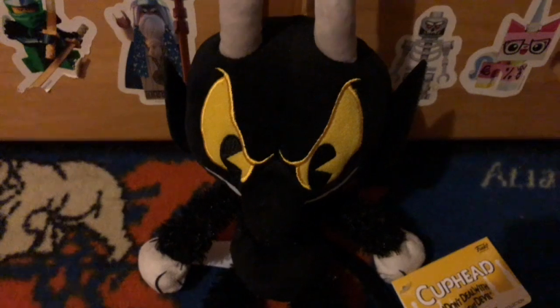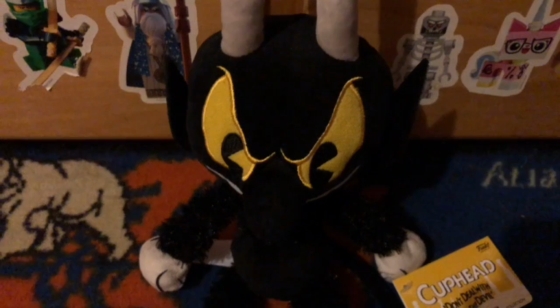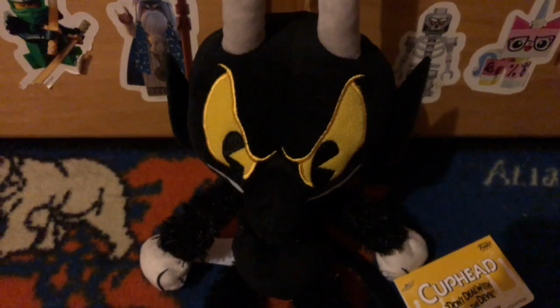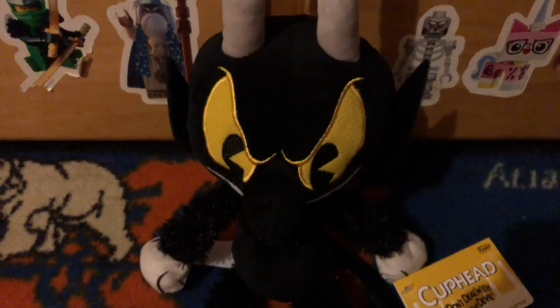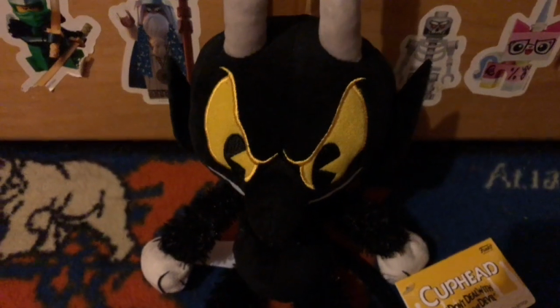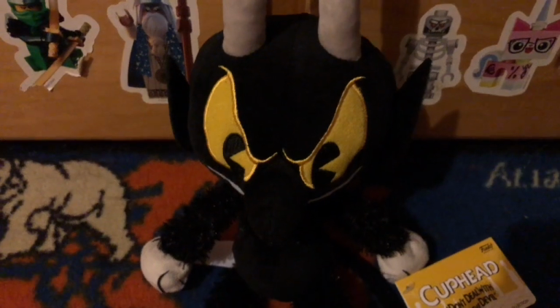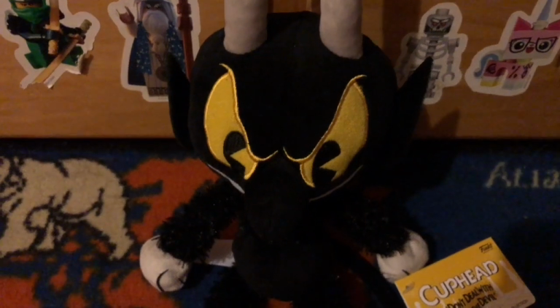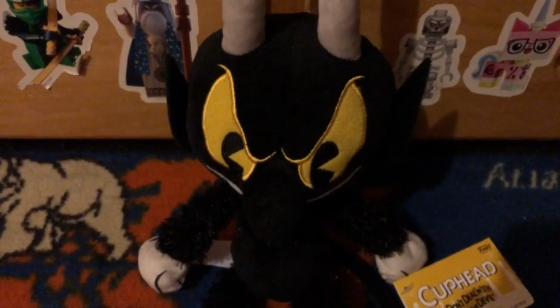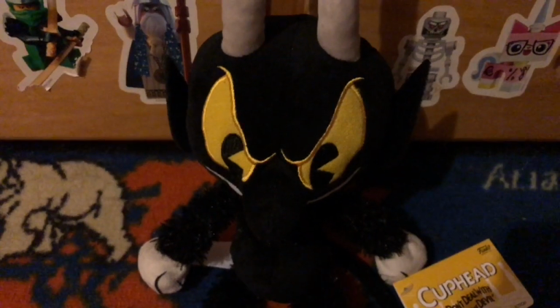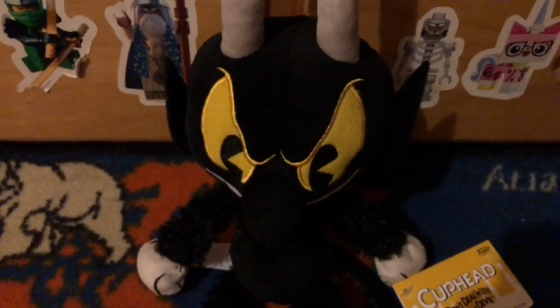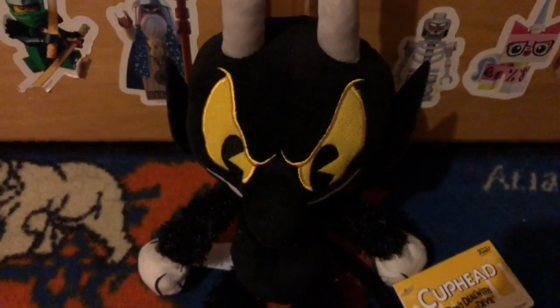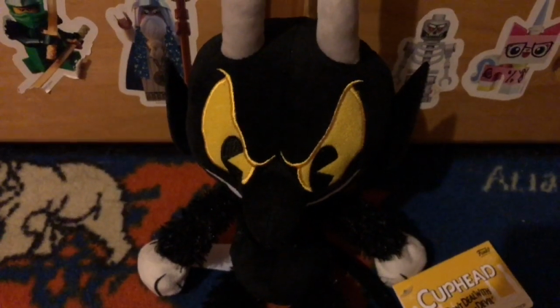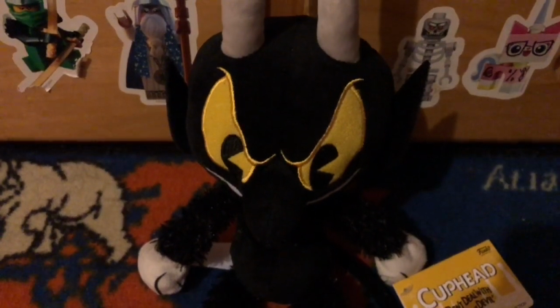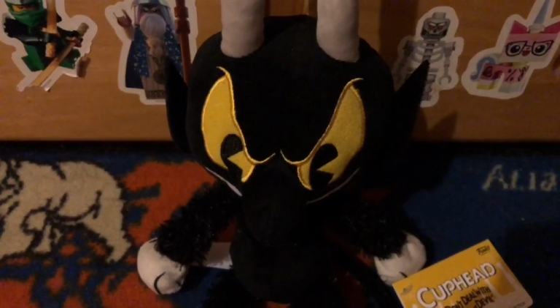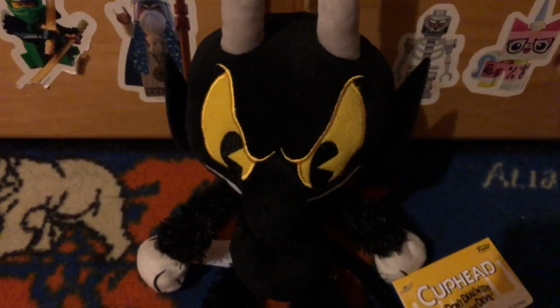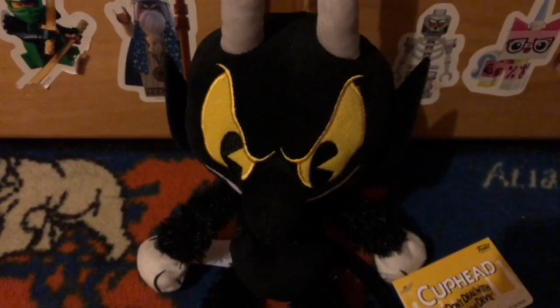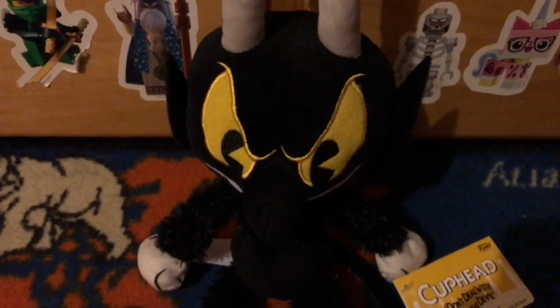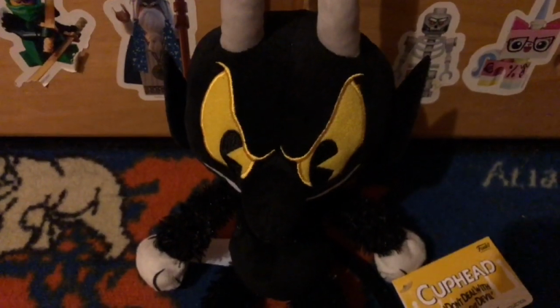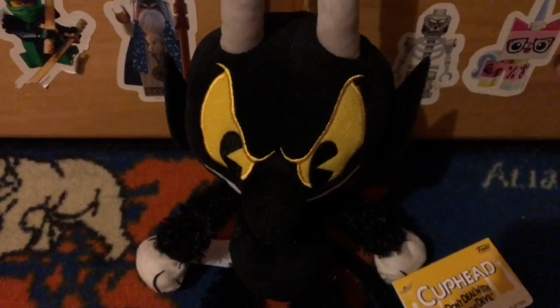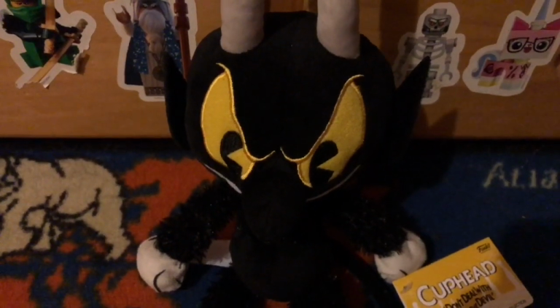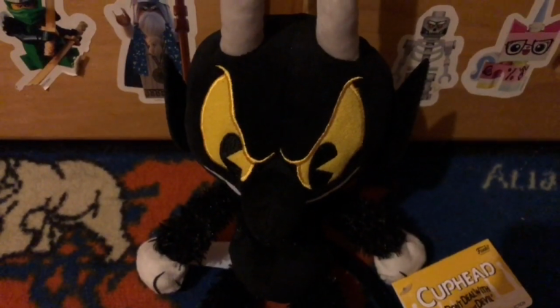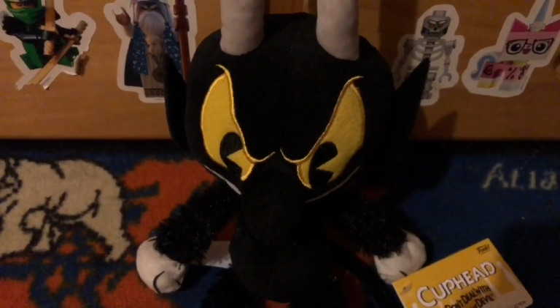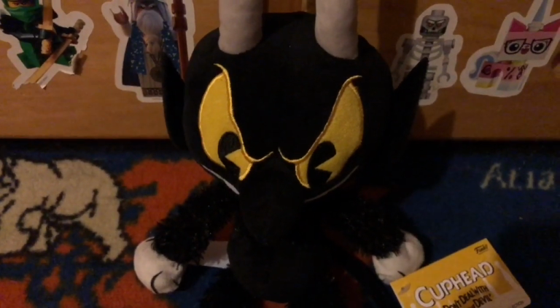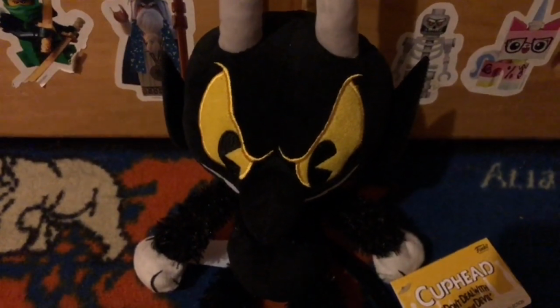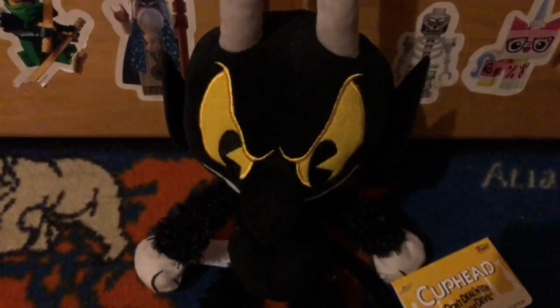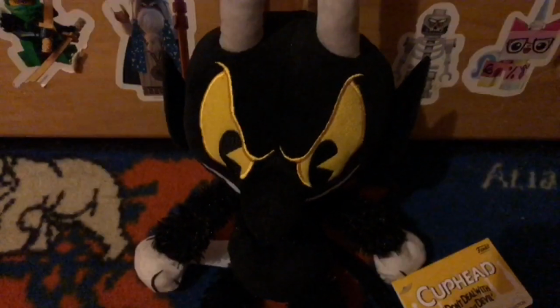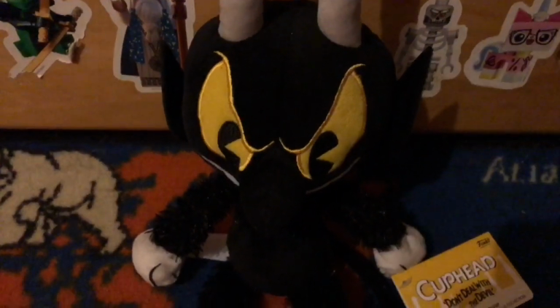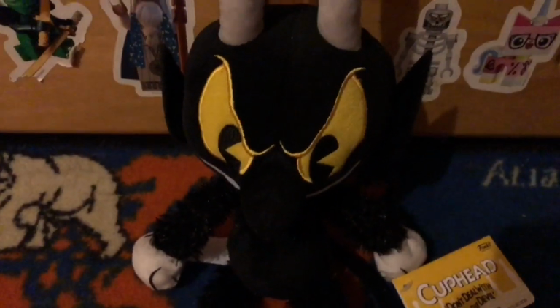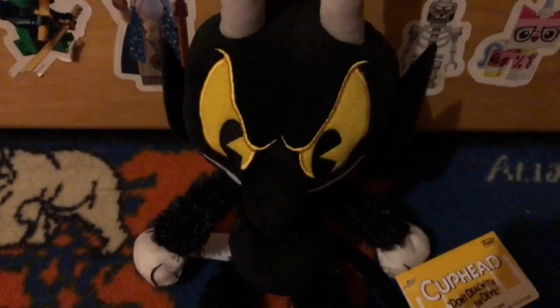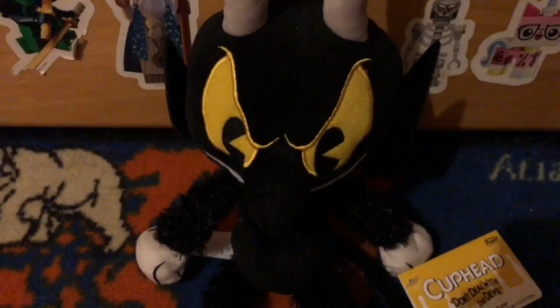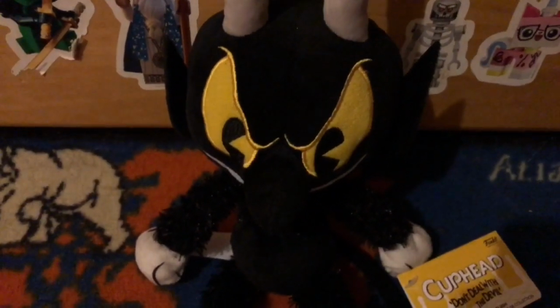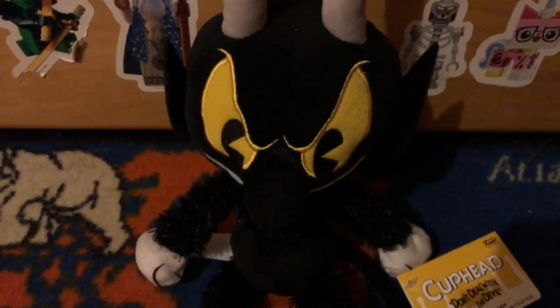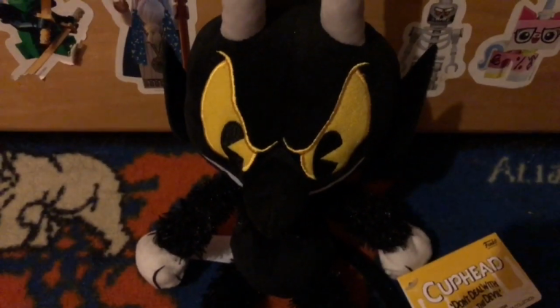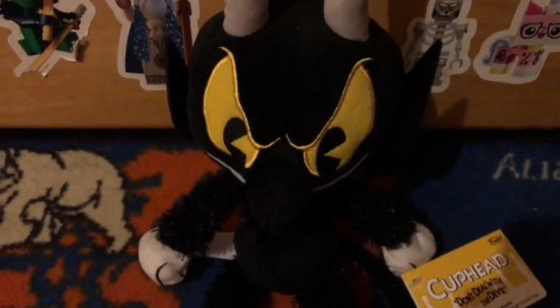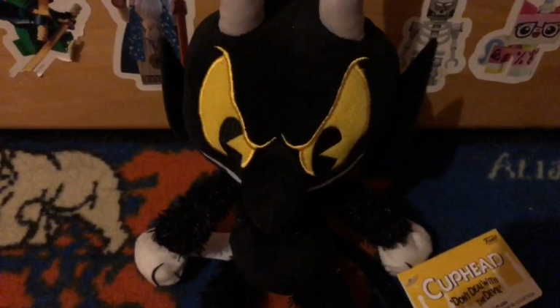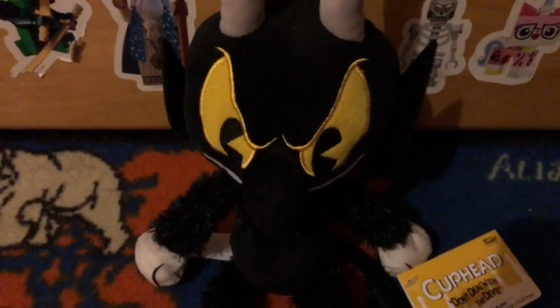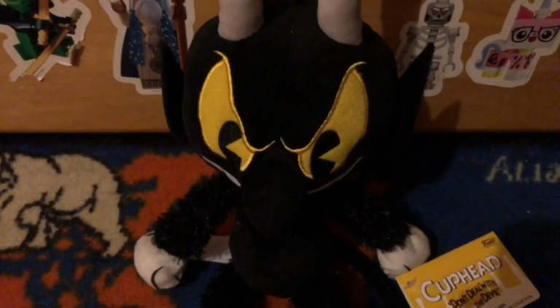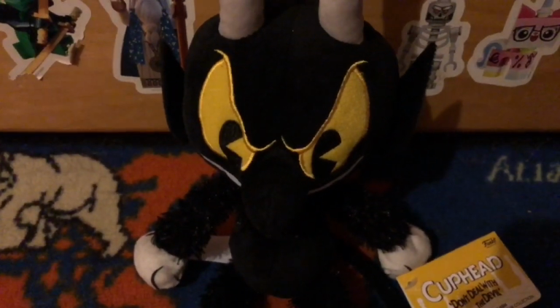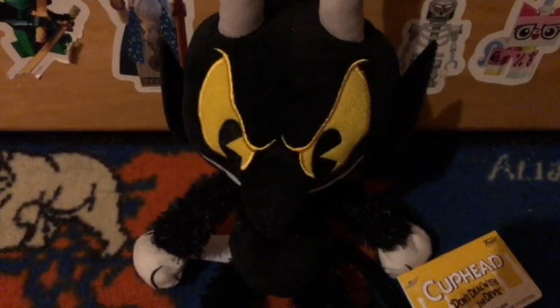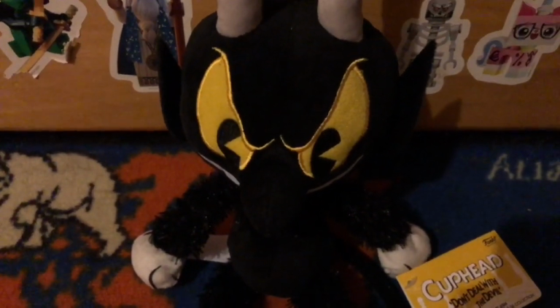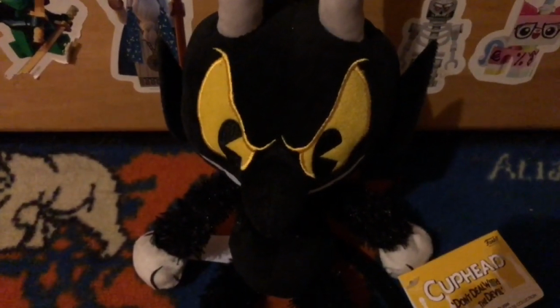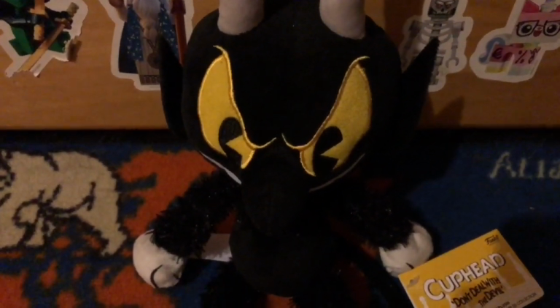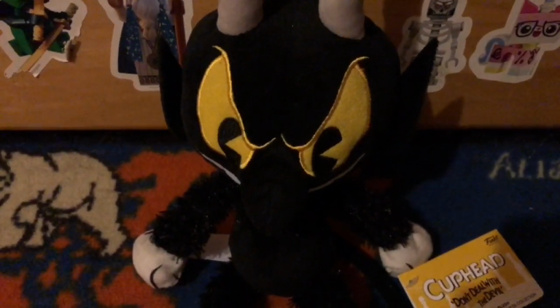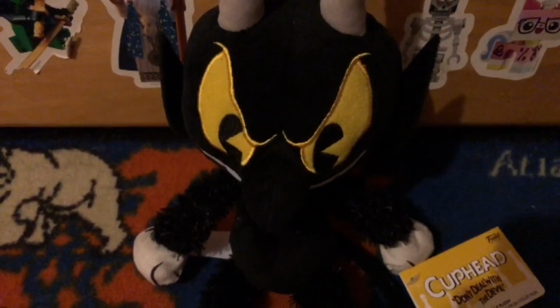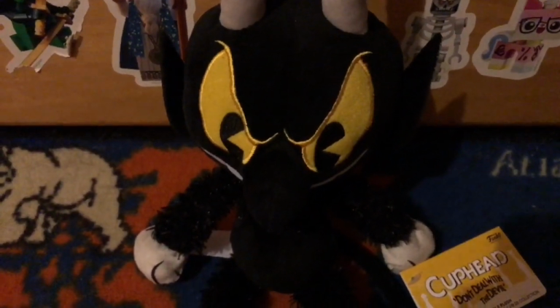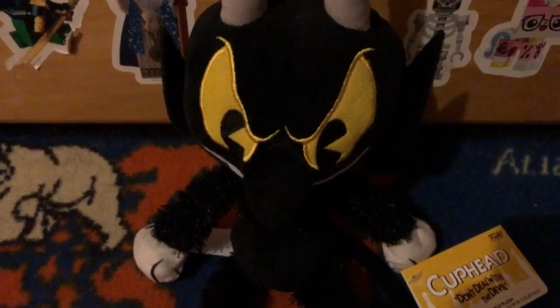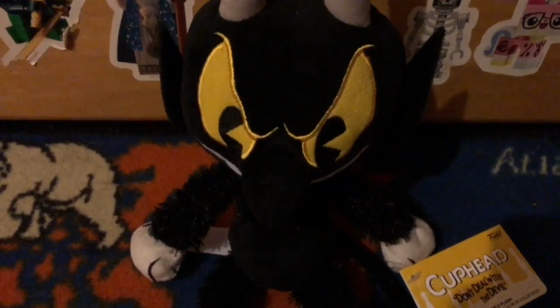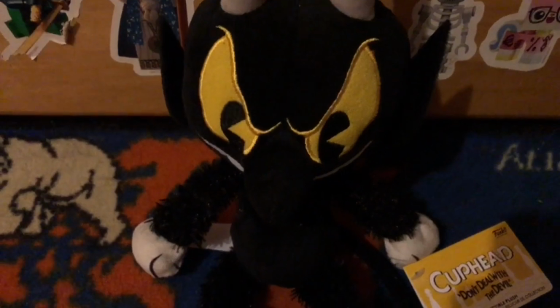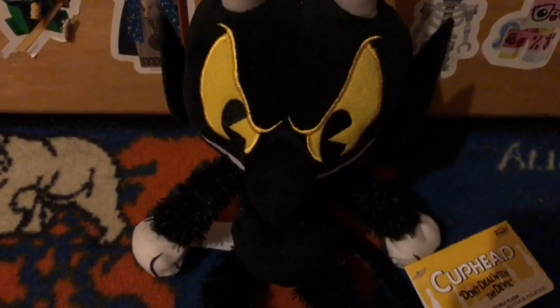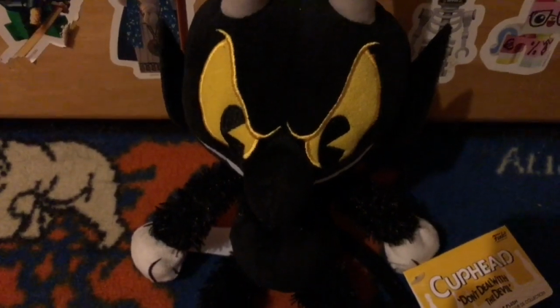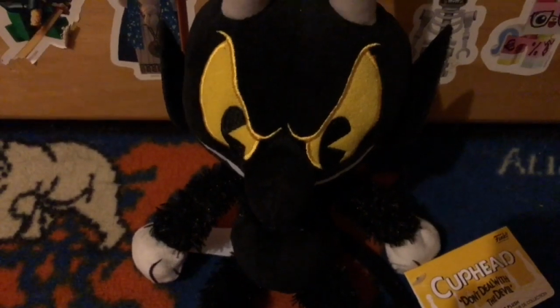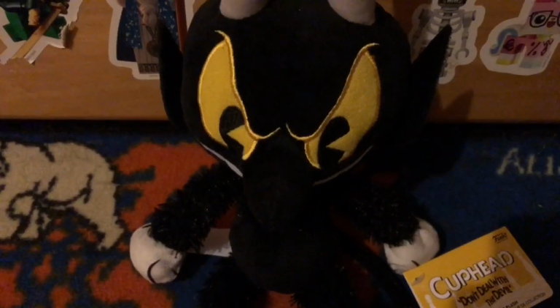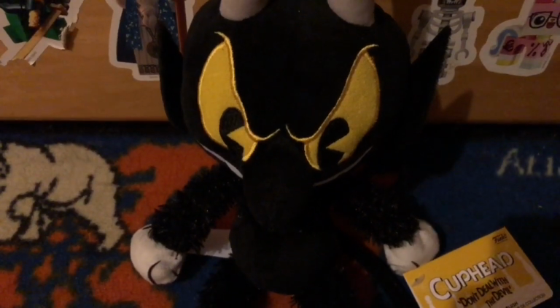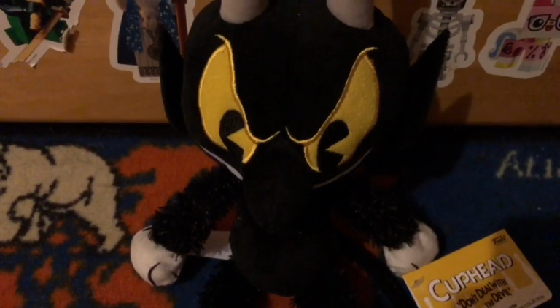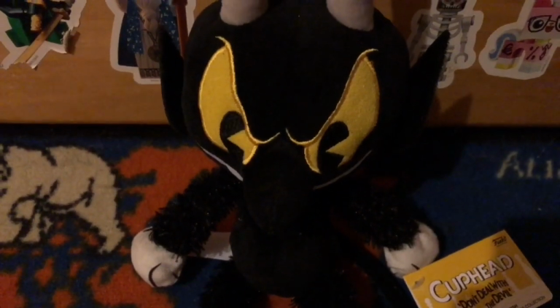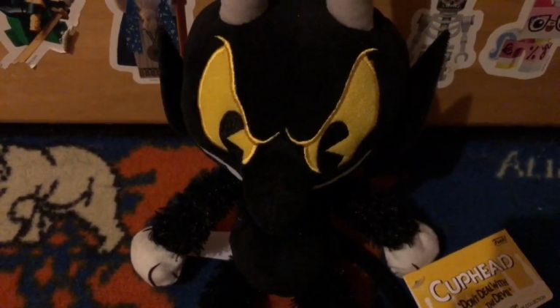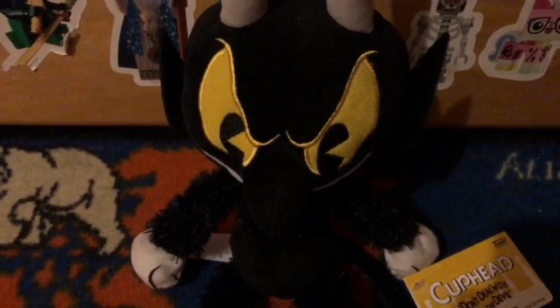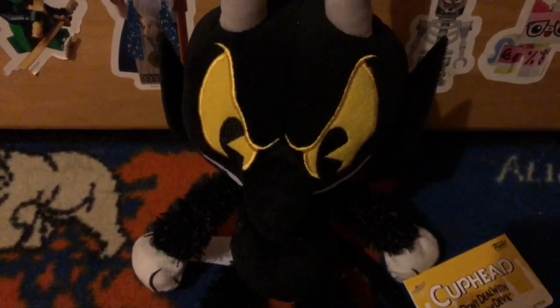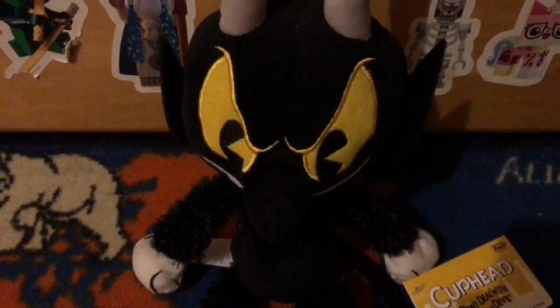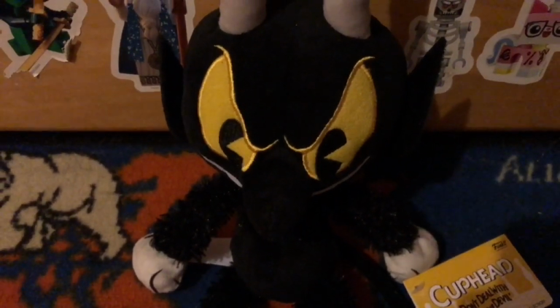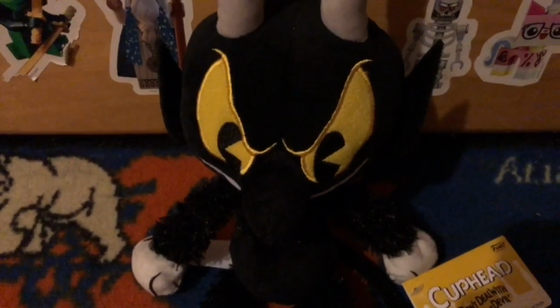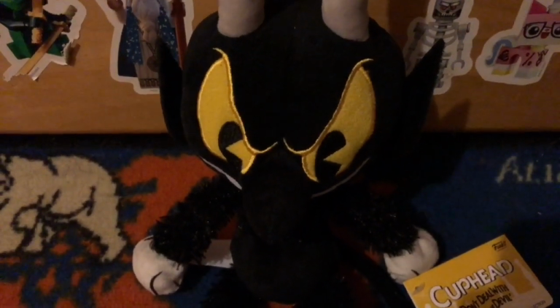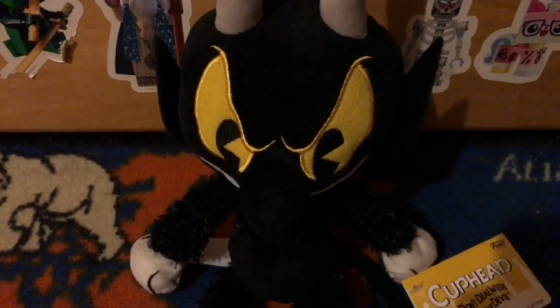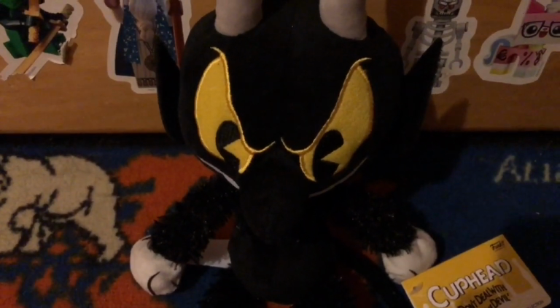Hey guys, so today I'm going to be reviewing the Funko Cuphead Devil Plush. So let's go ahead and get started on this review.